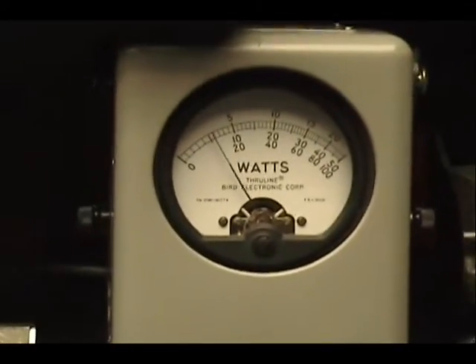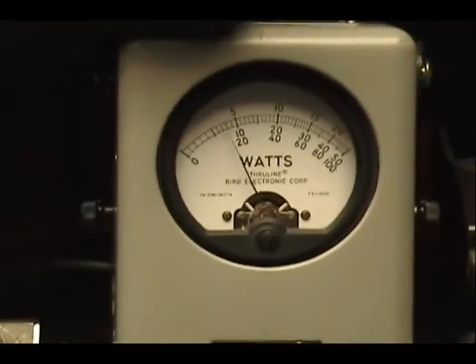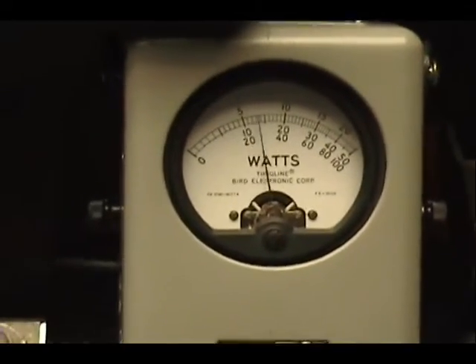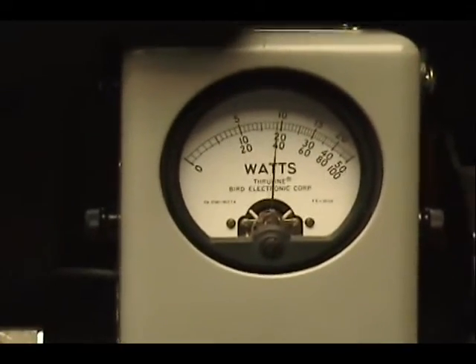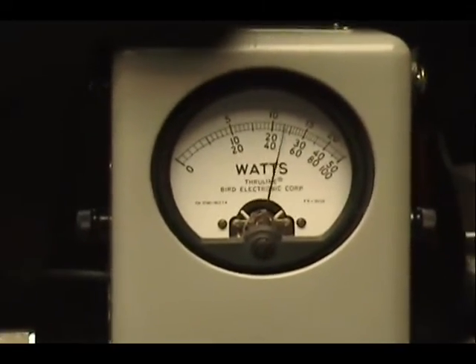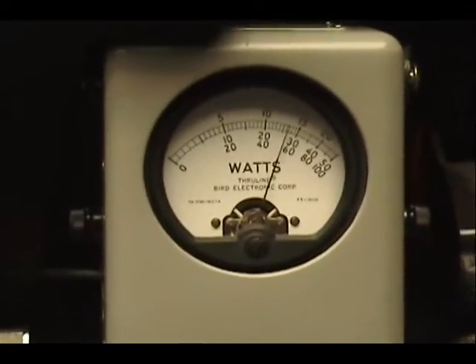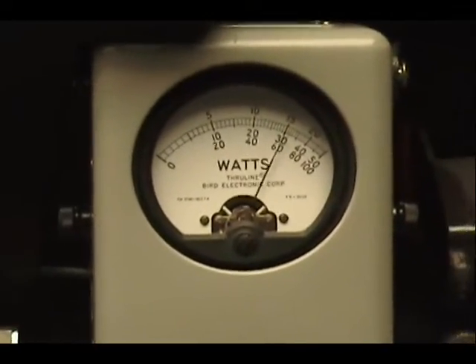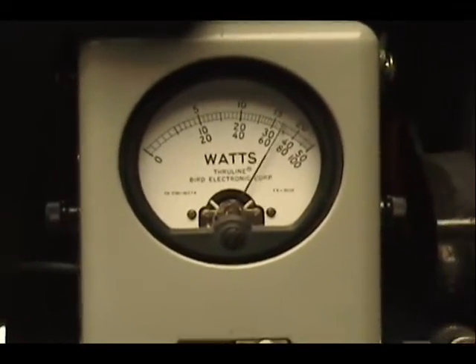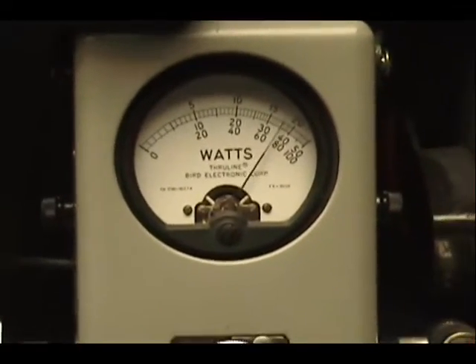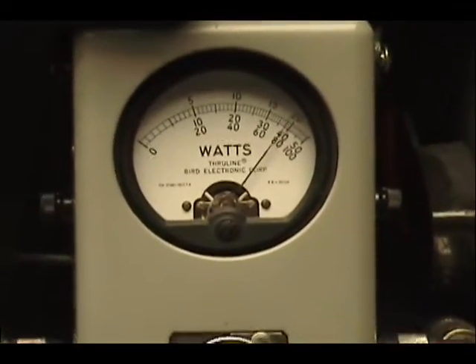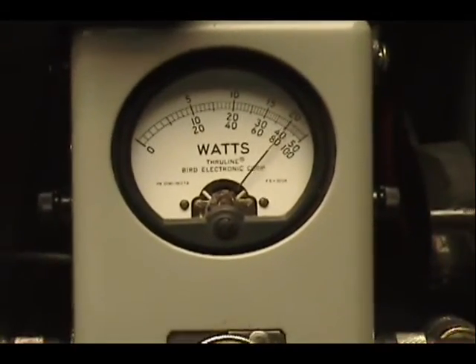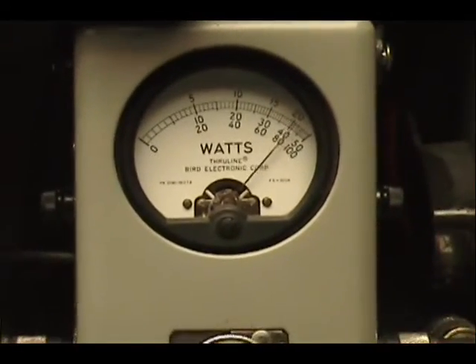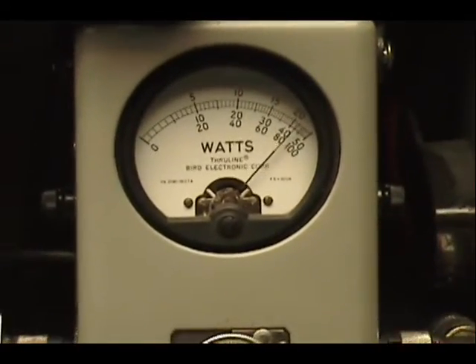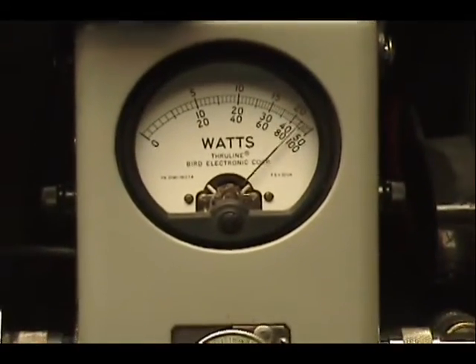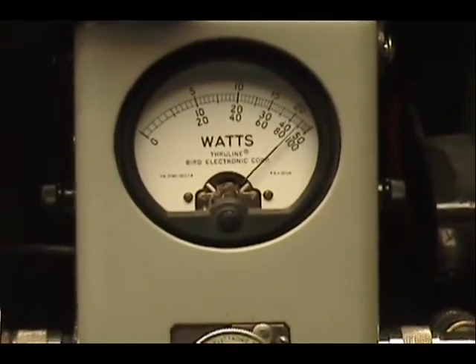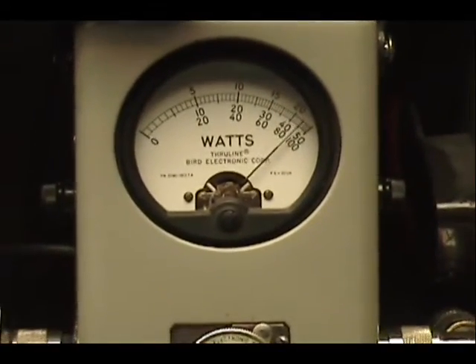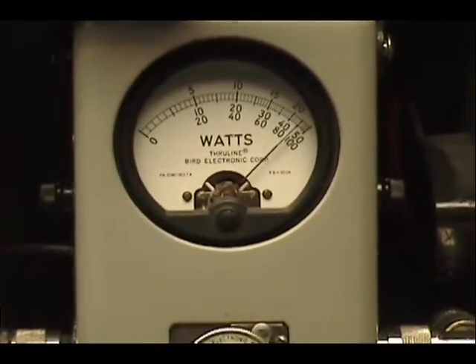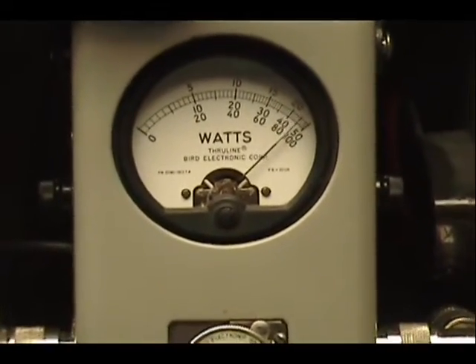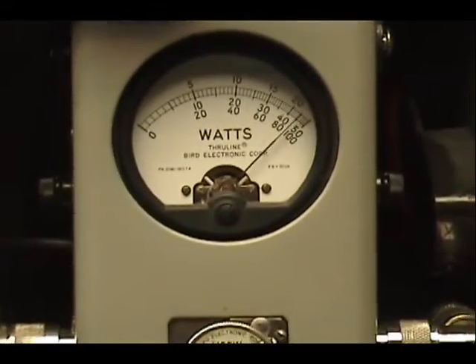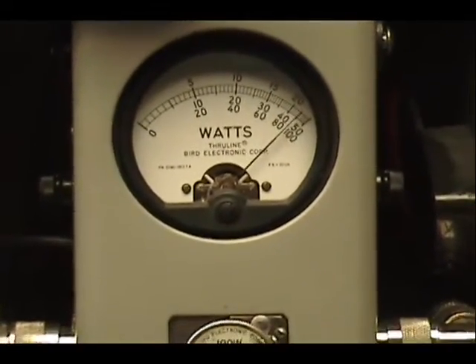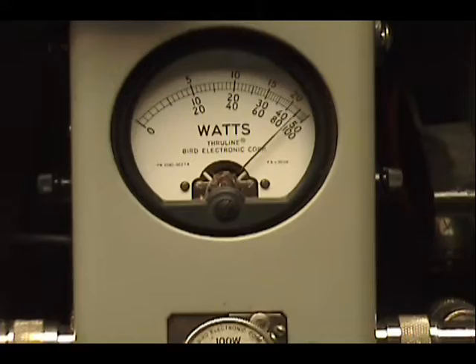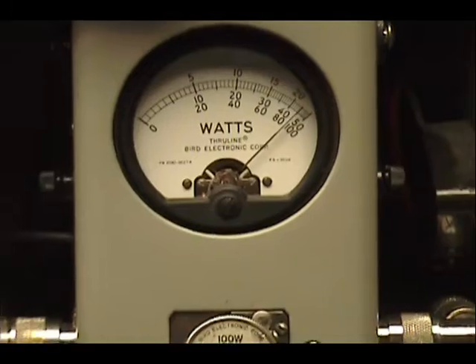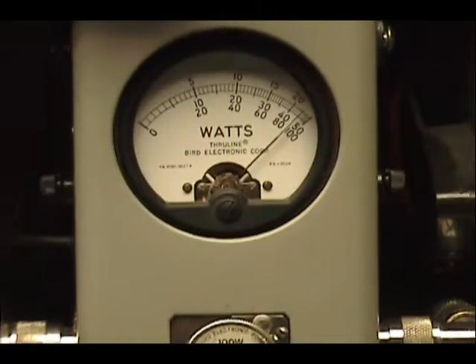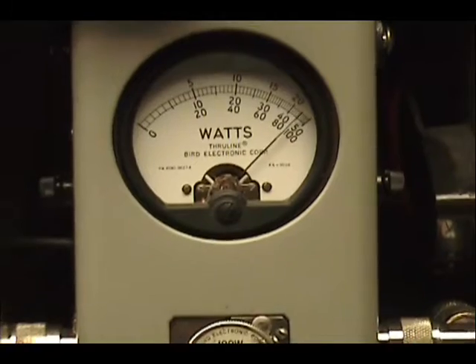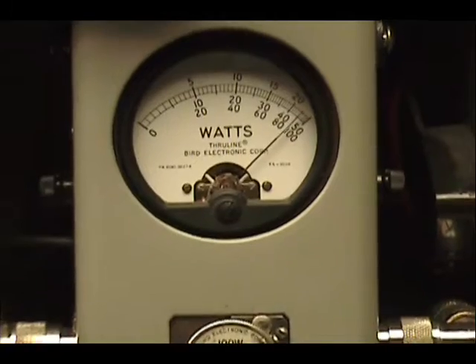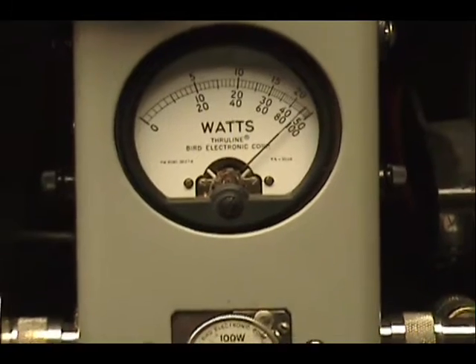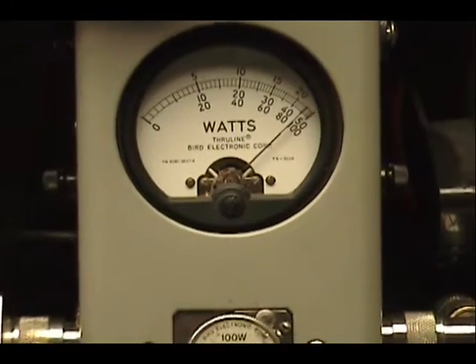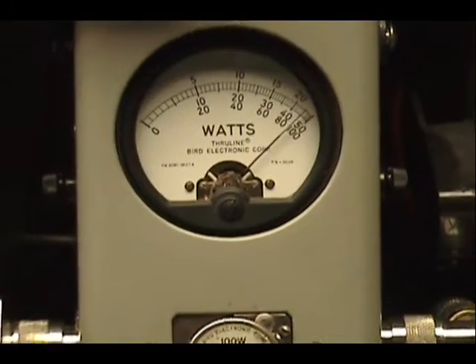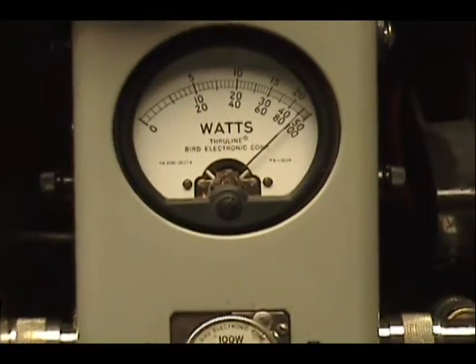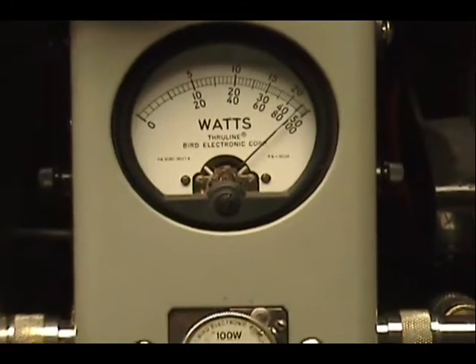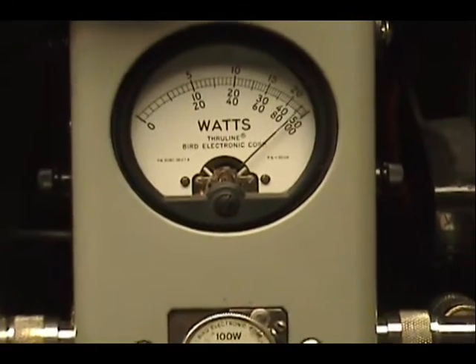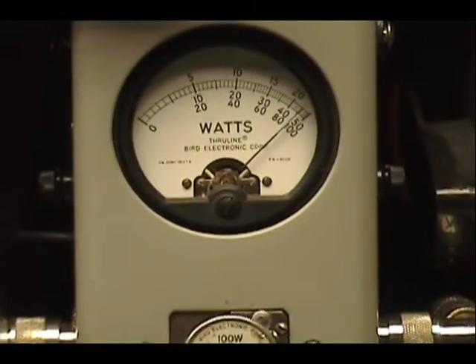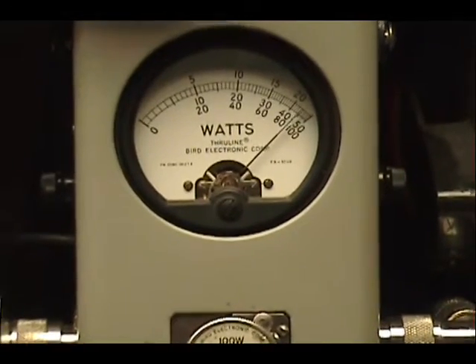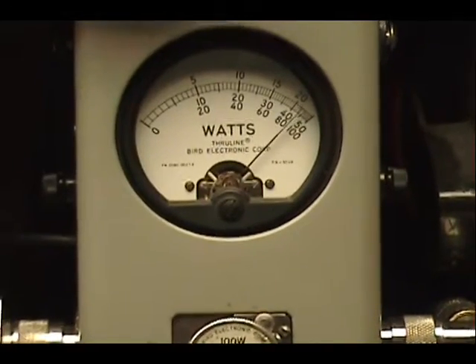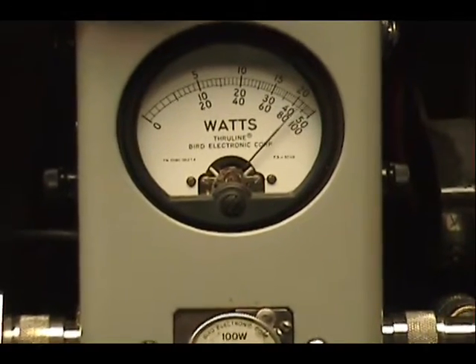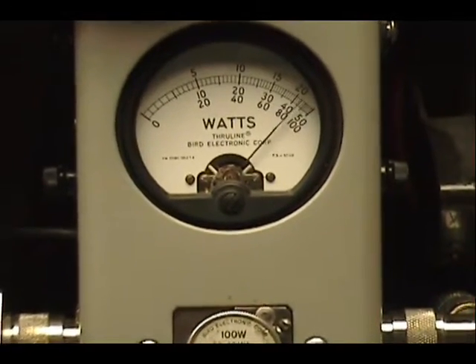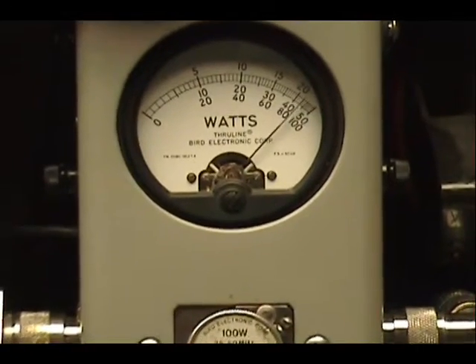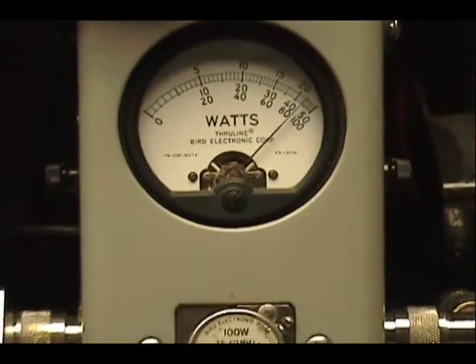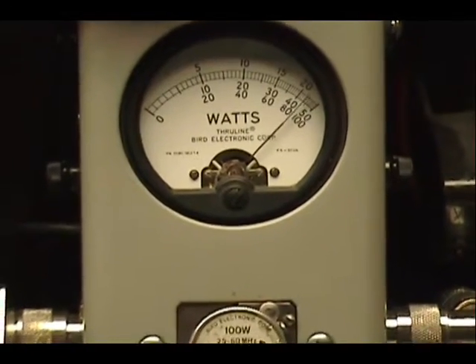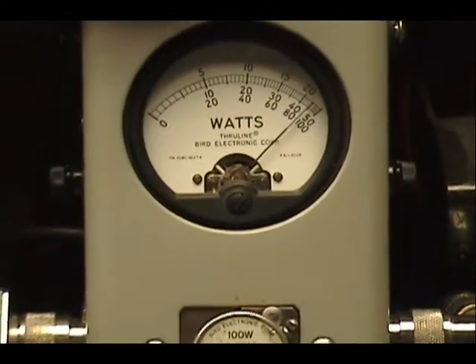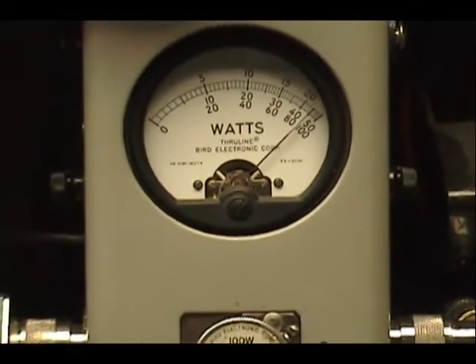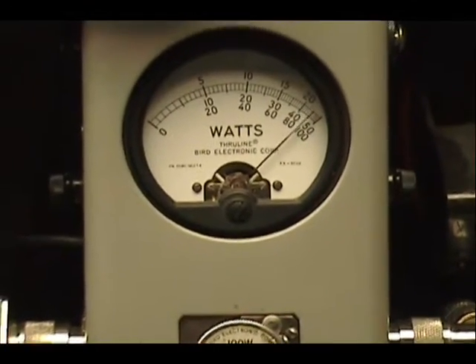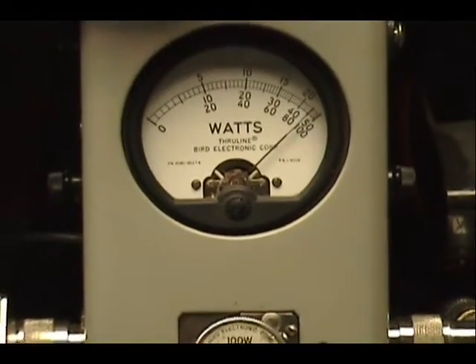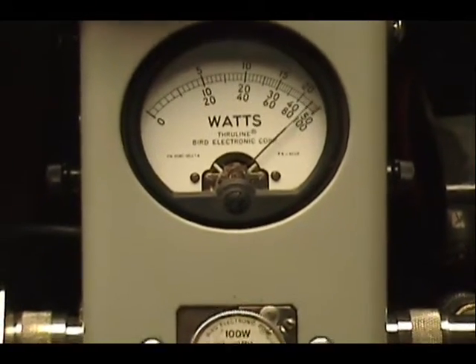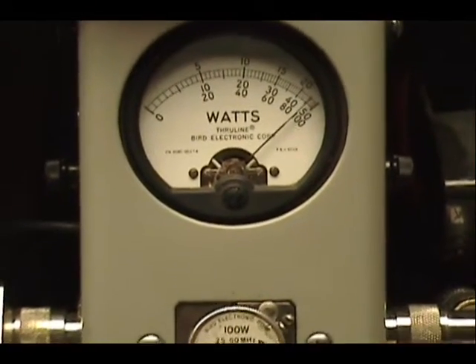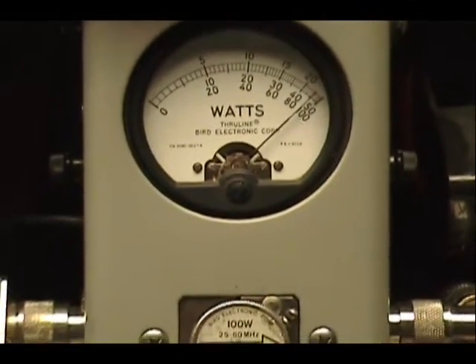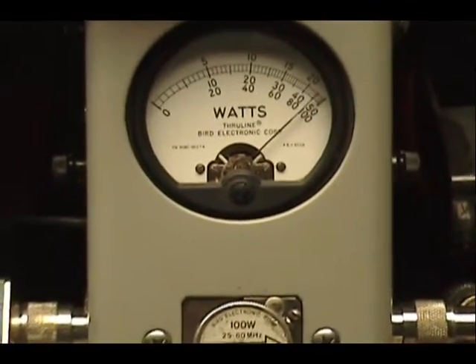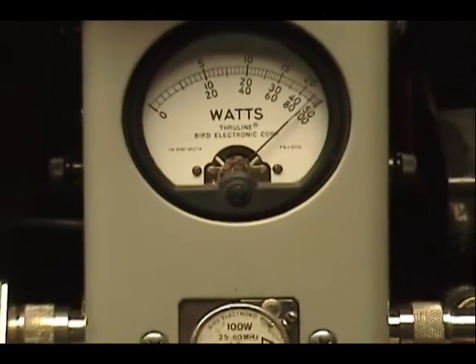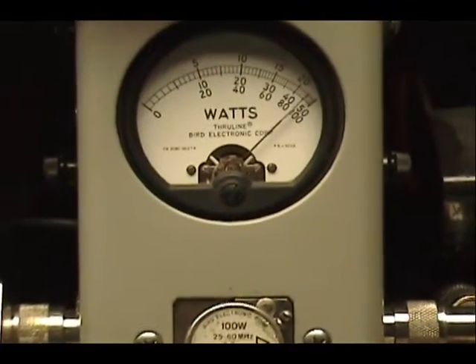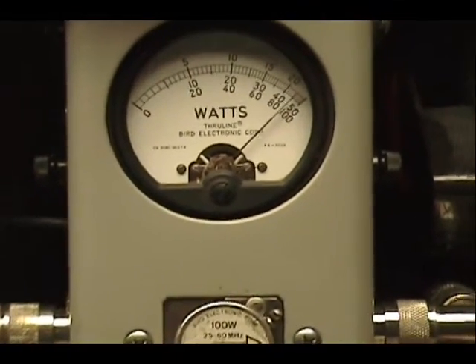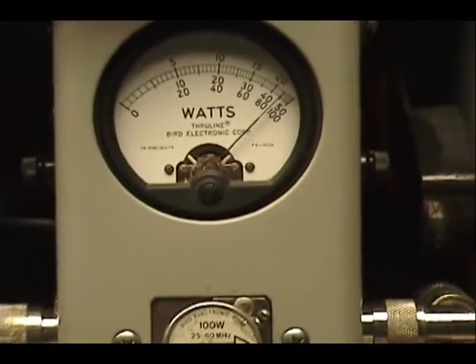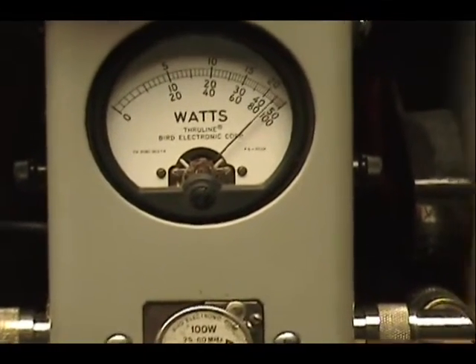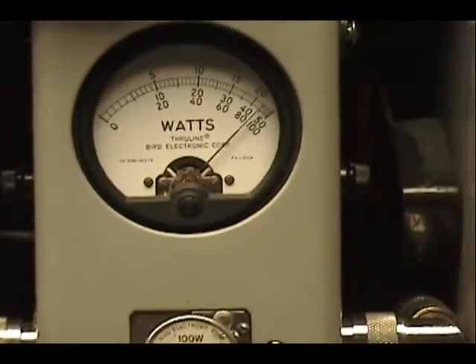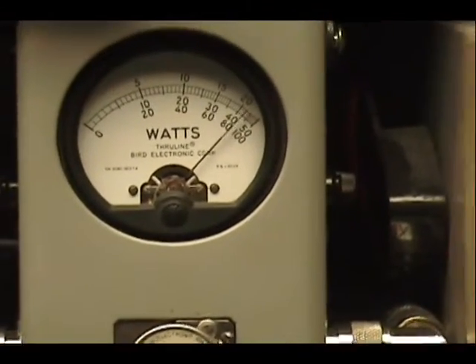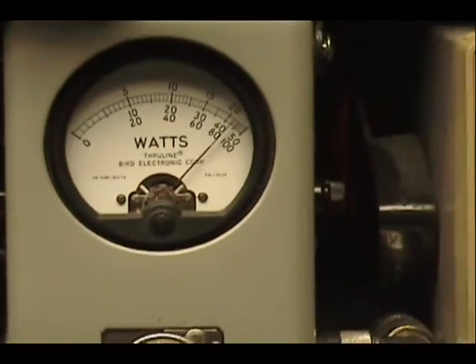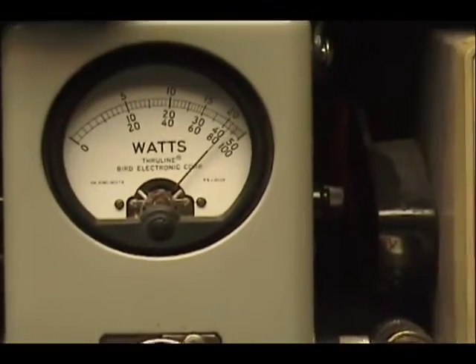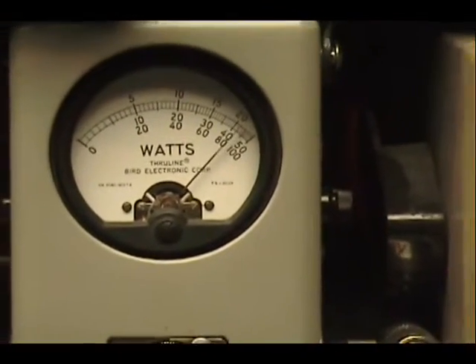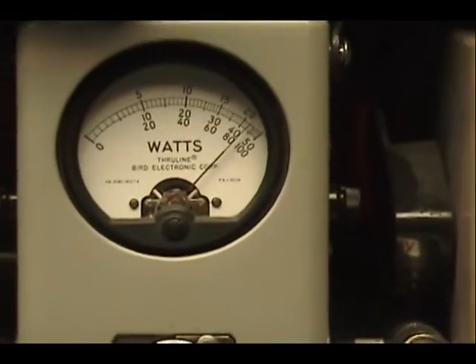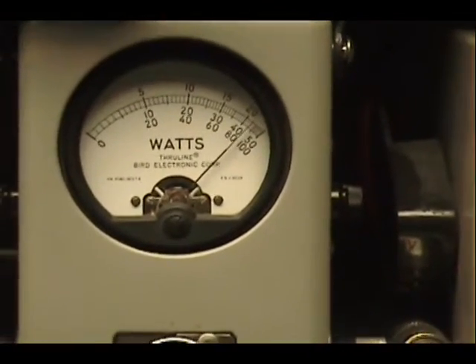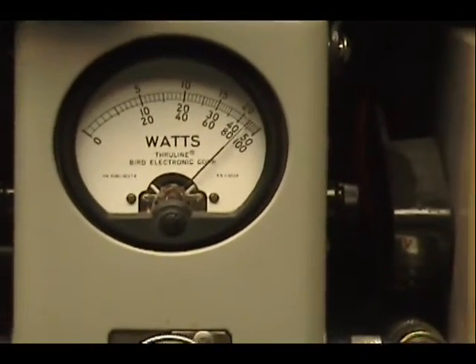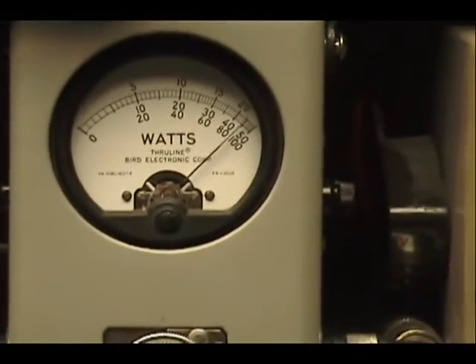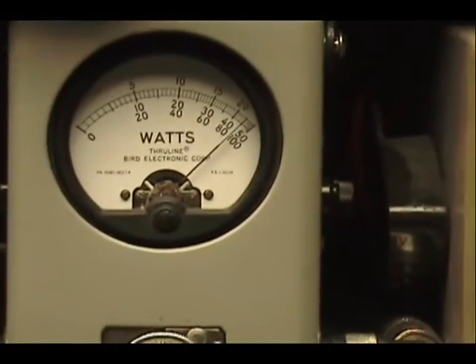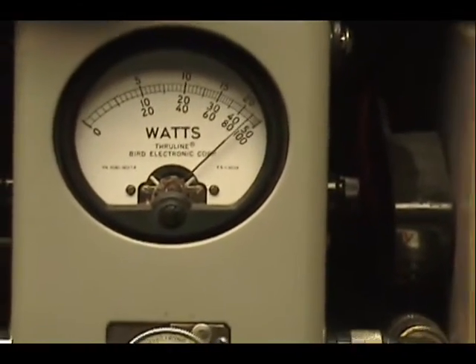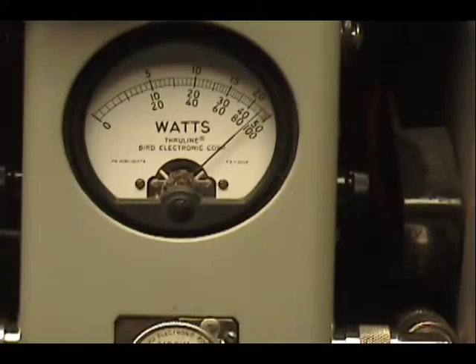Audio check, check, check, check, check. One, two, three, four, five. Audio check, check, check, check. Audio — one, two, three, four, five. Audio.